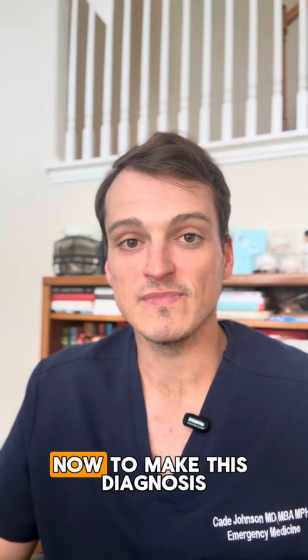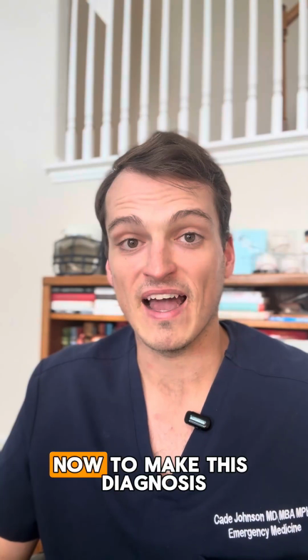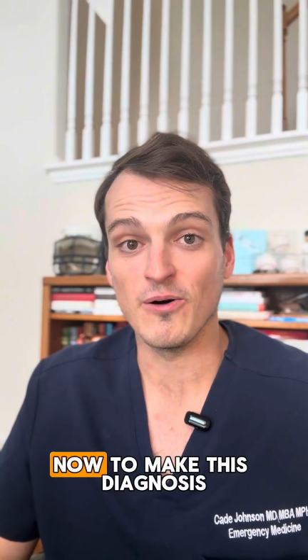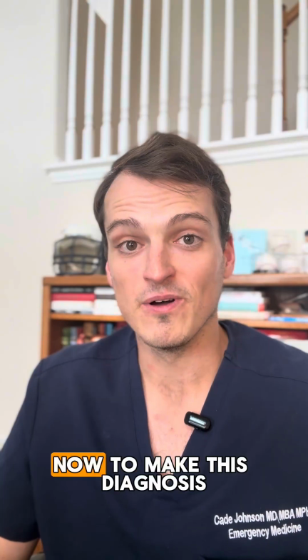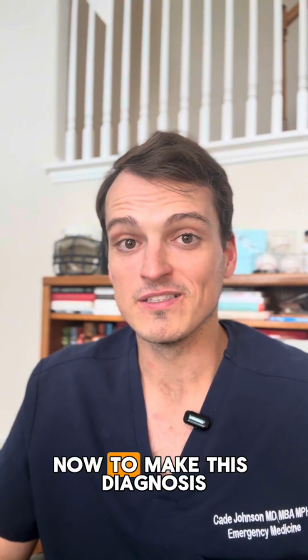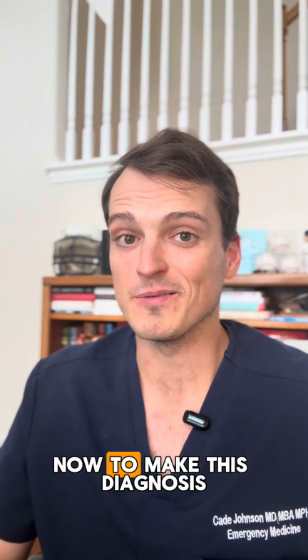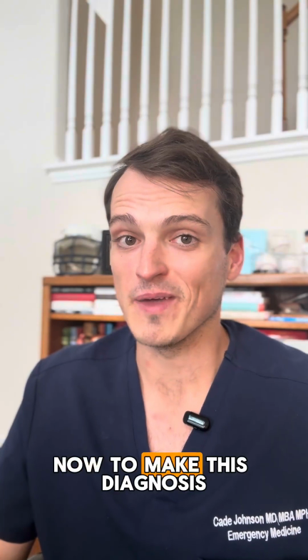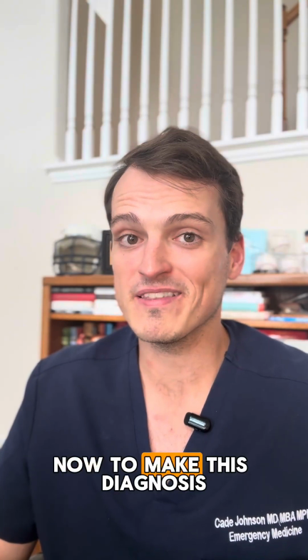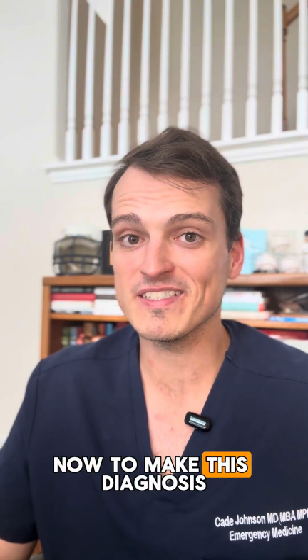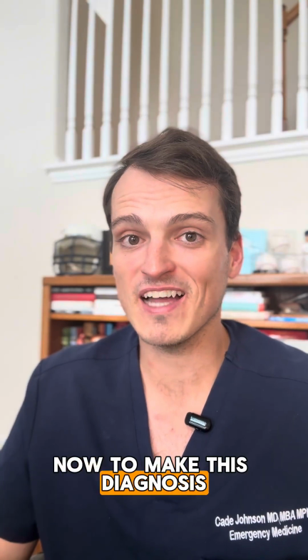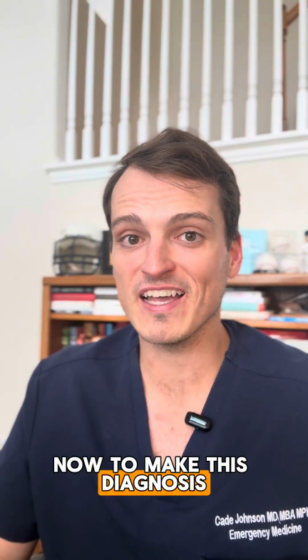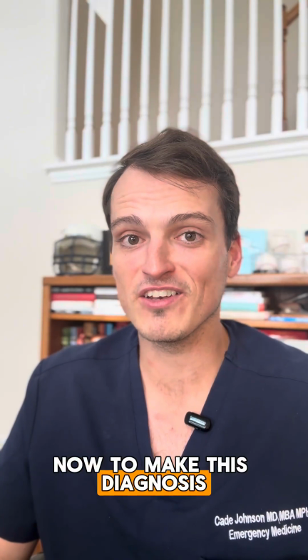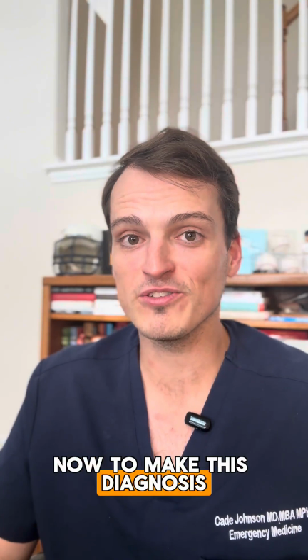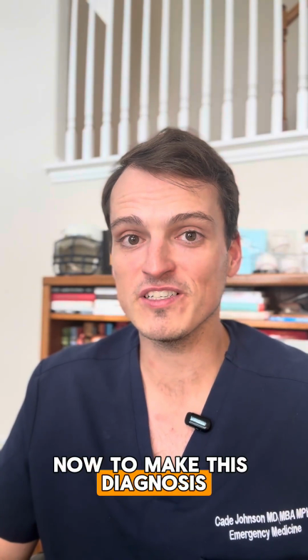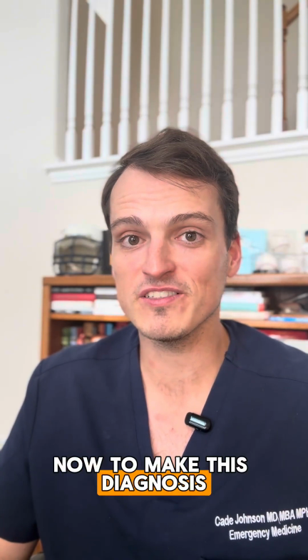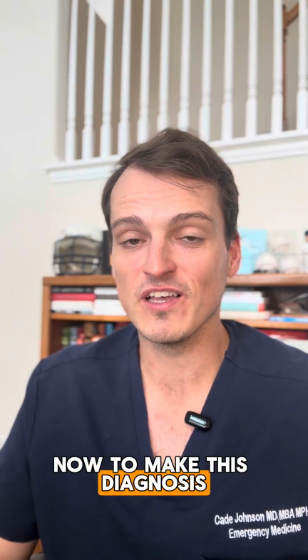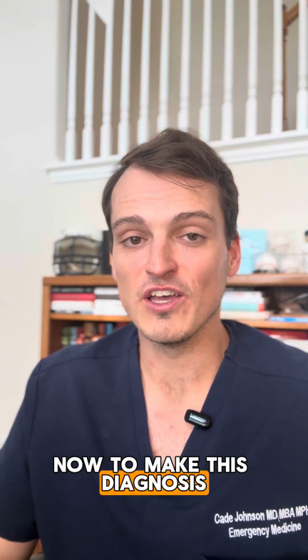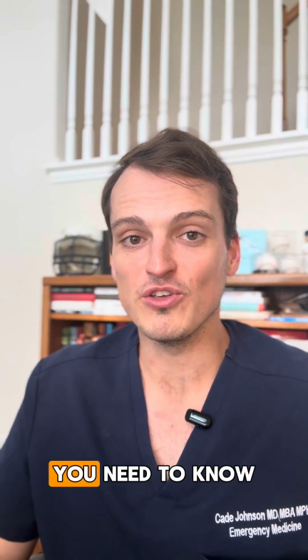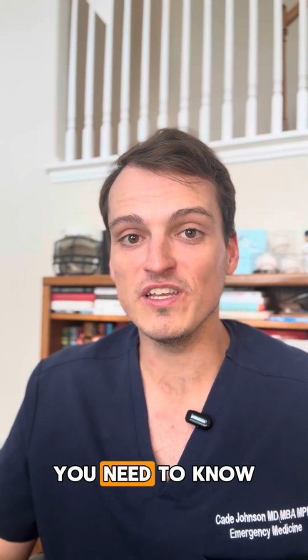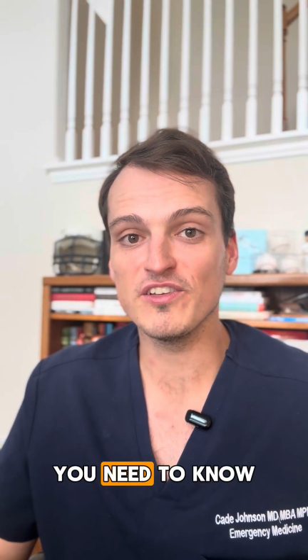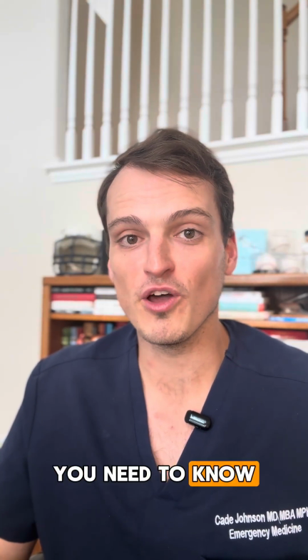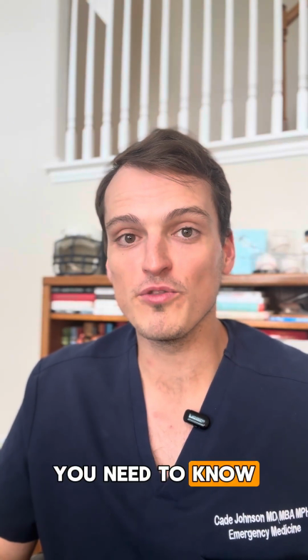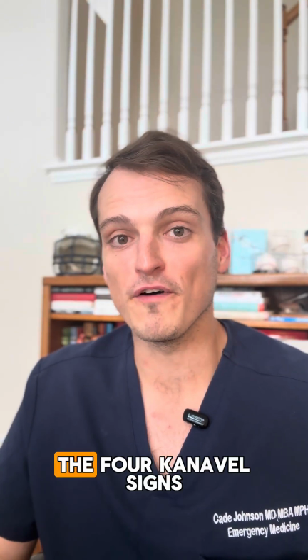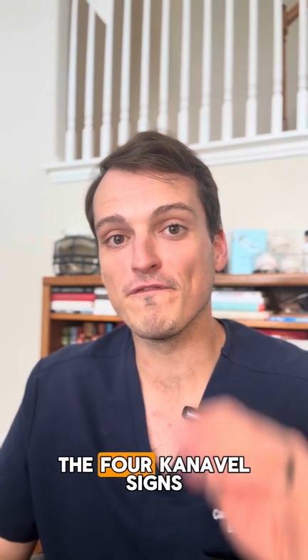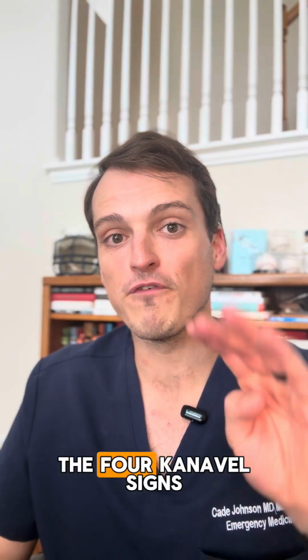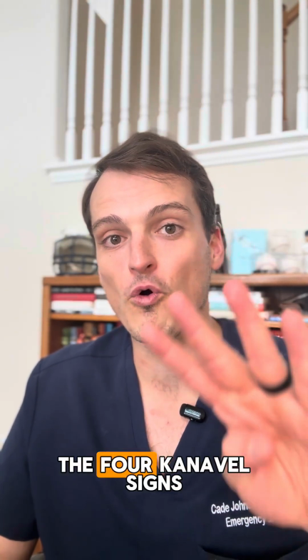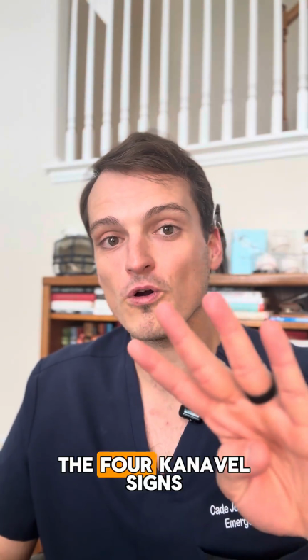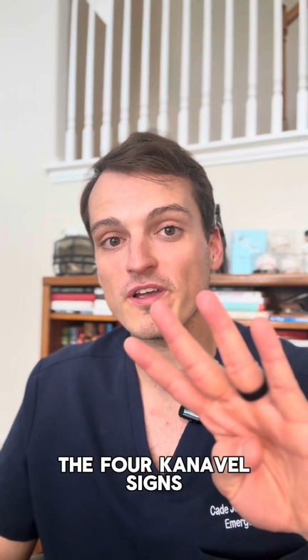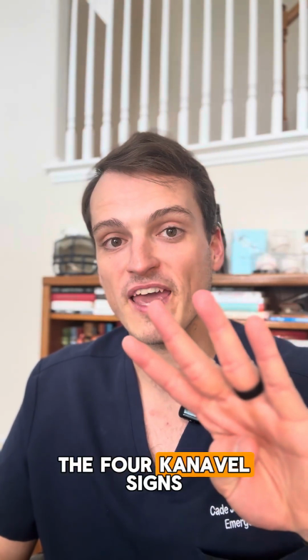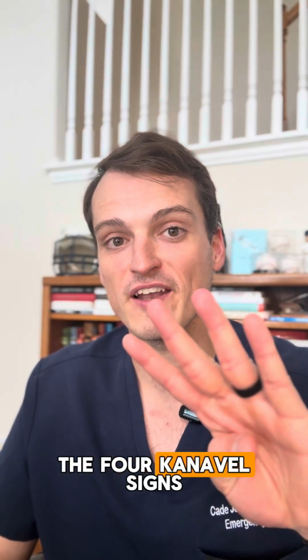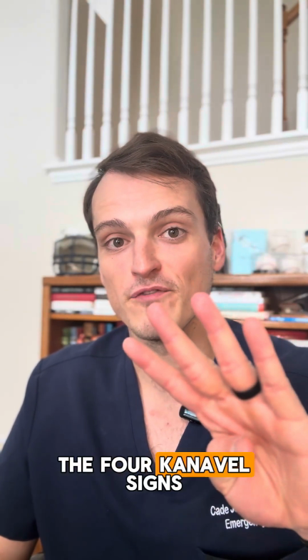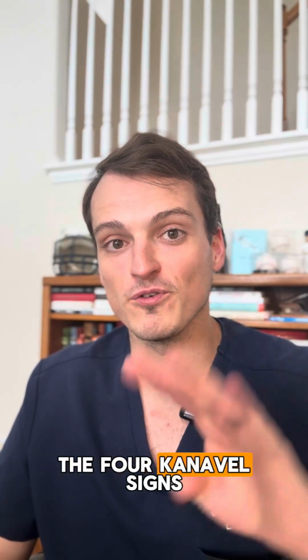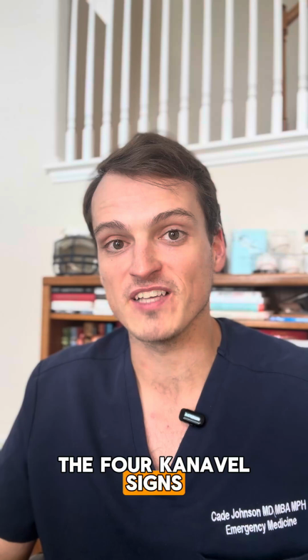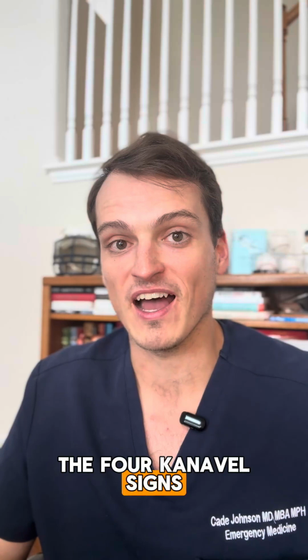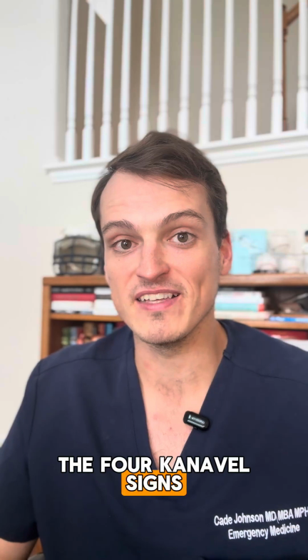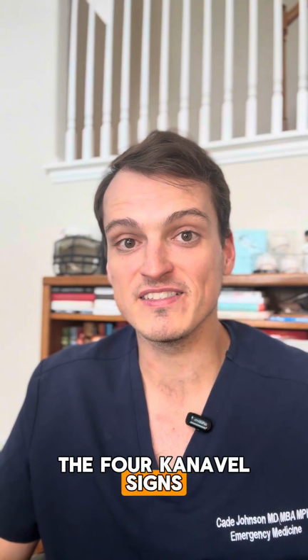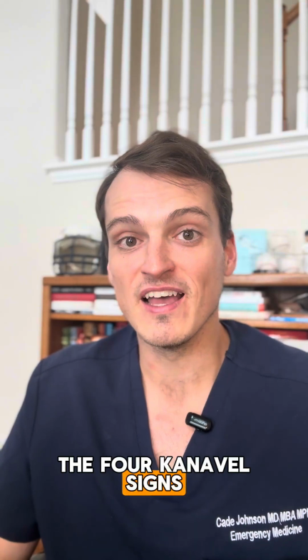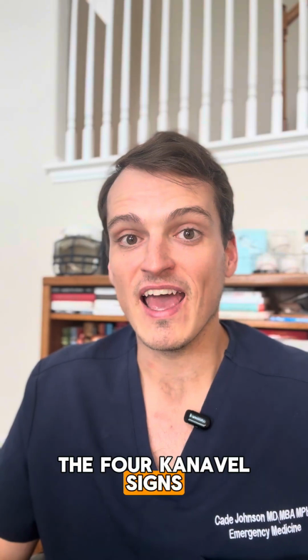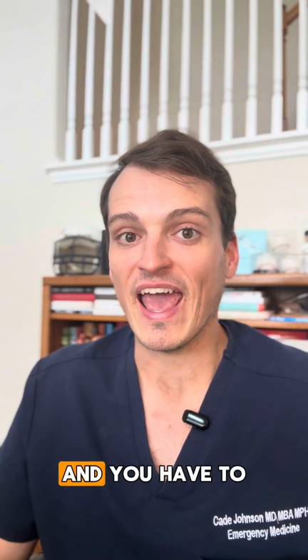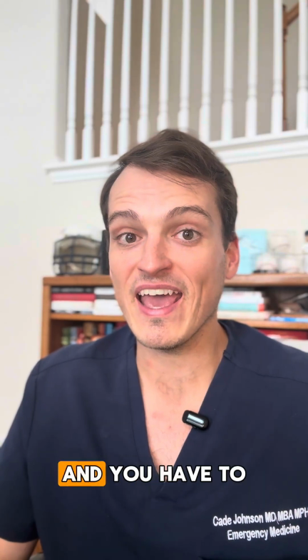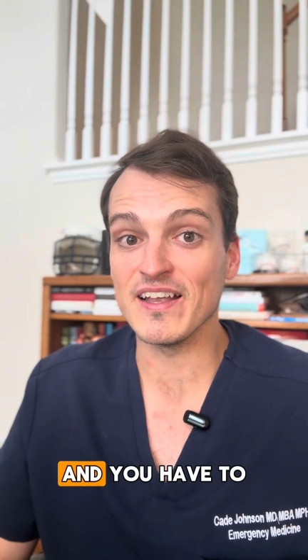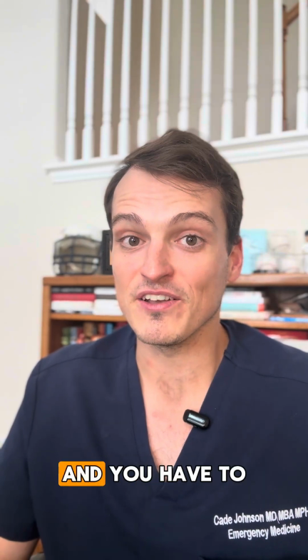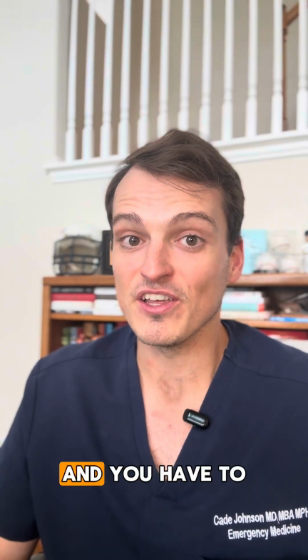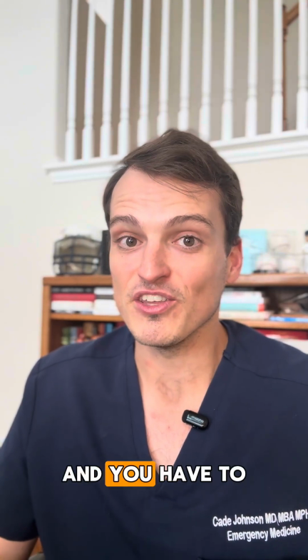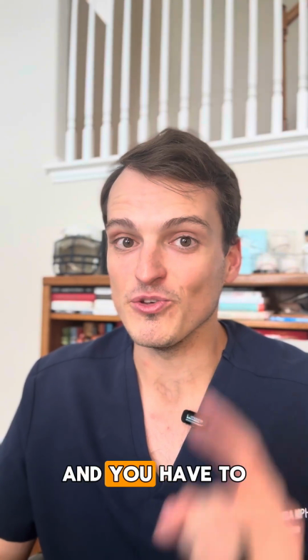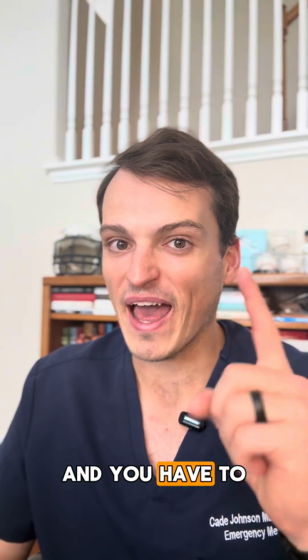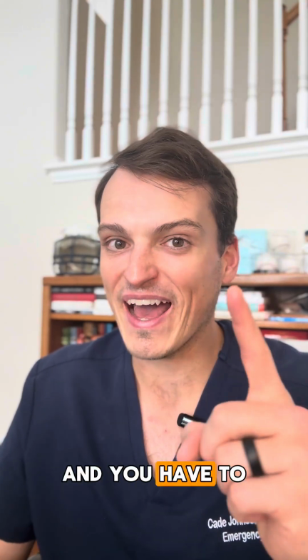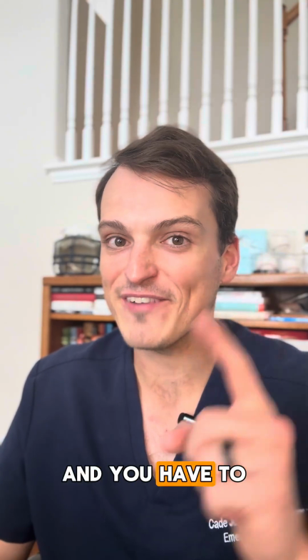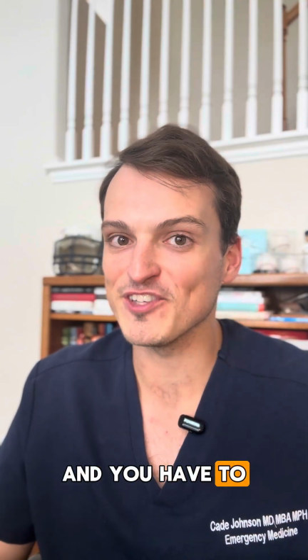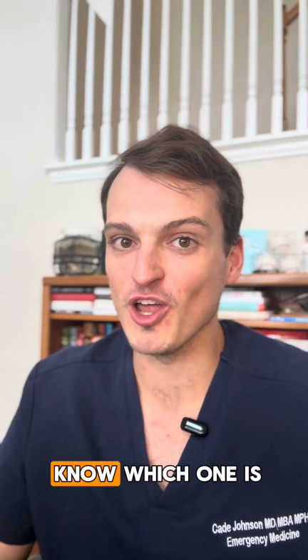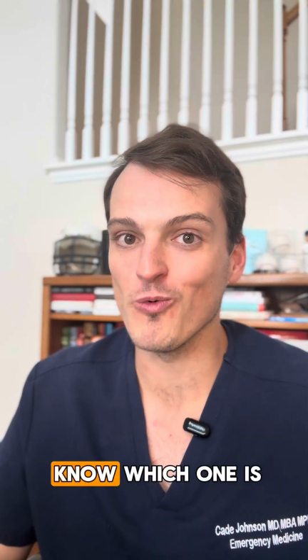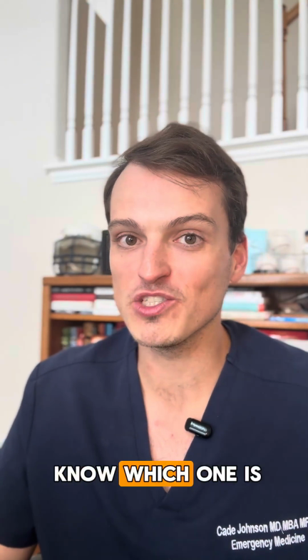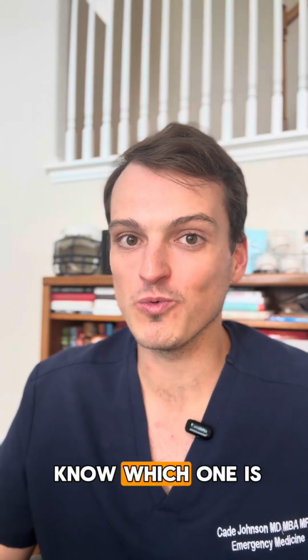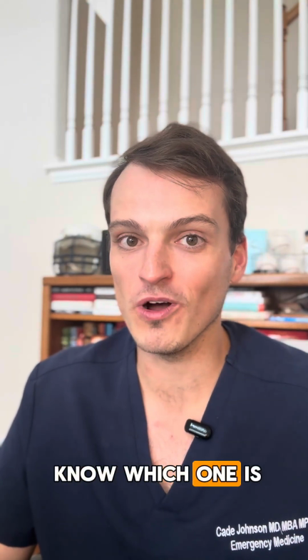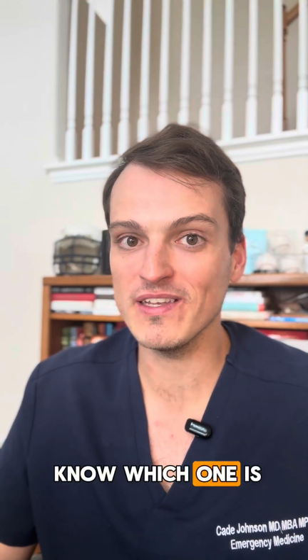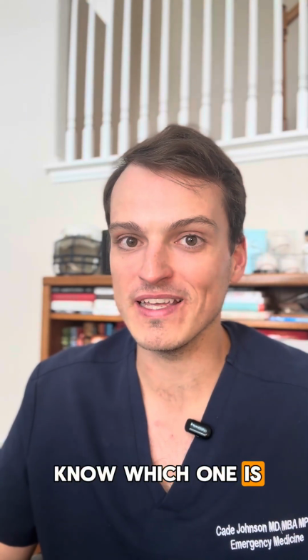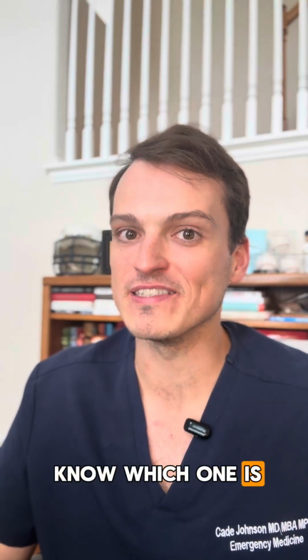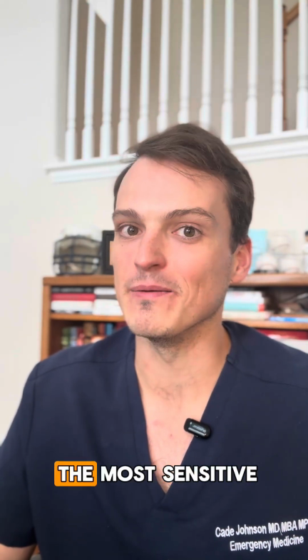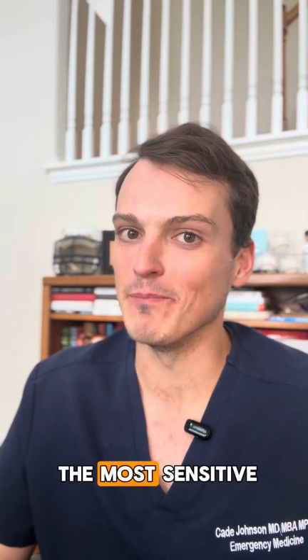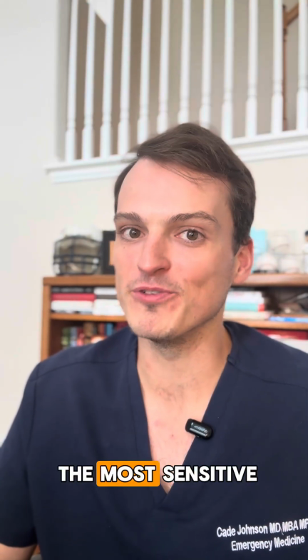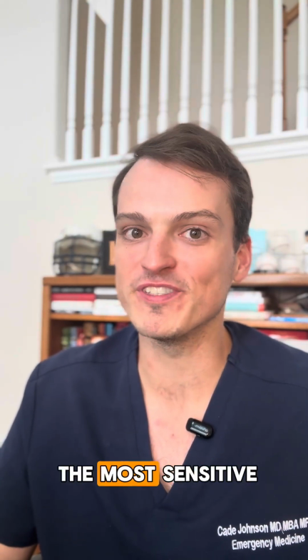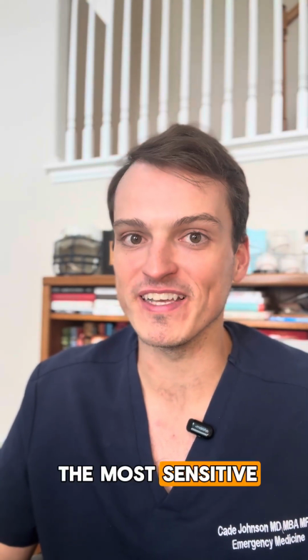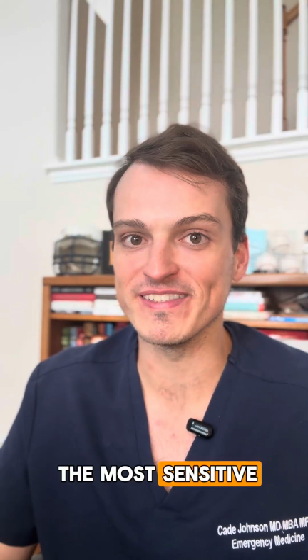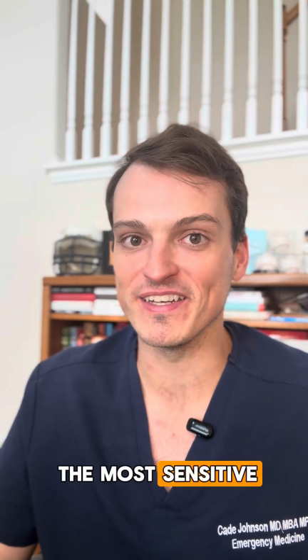Now, to make this diagnosis, you need to know the four Kanavel signs, and you have to know which one is the most sensitive.